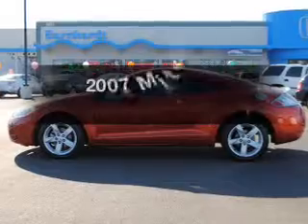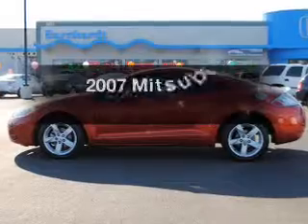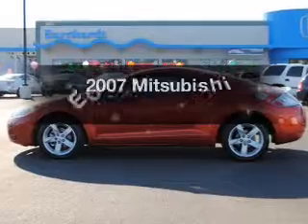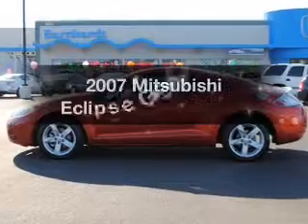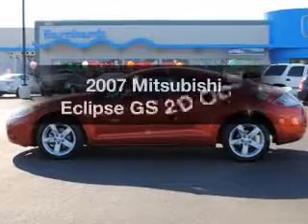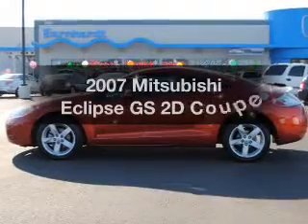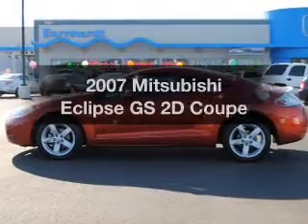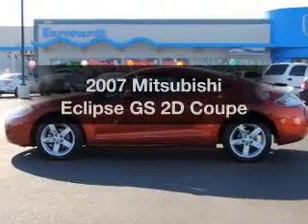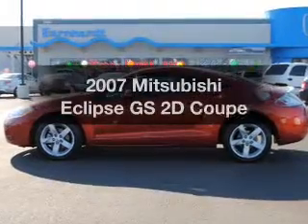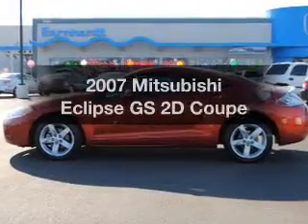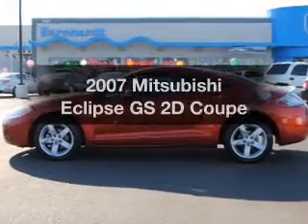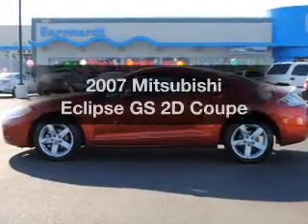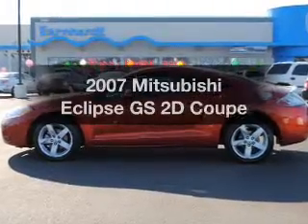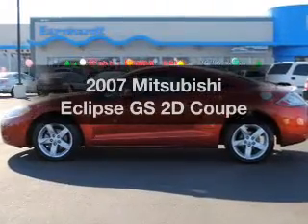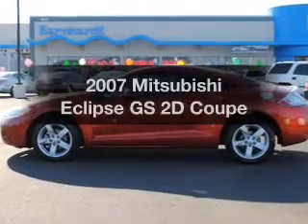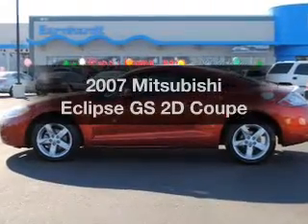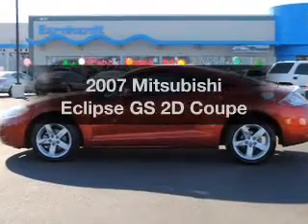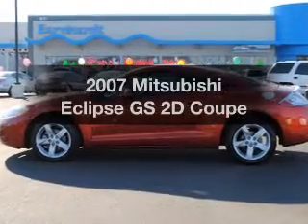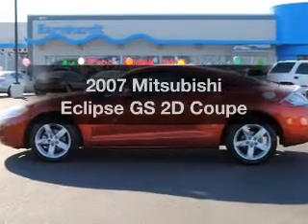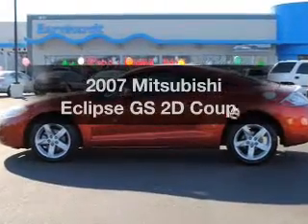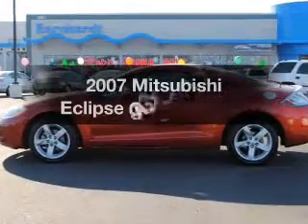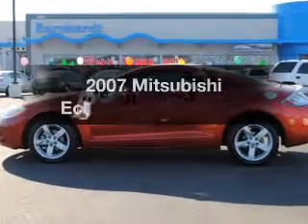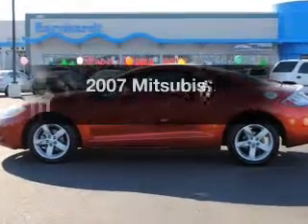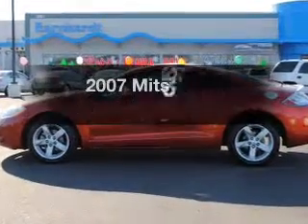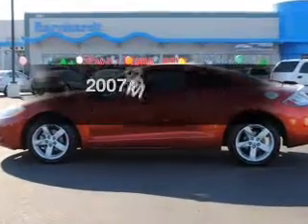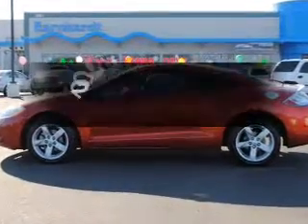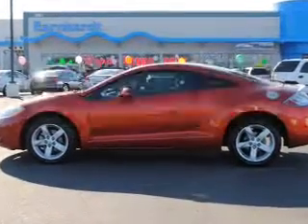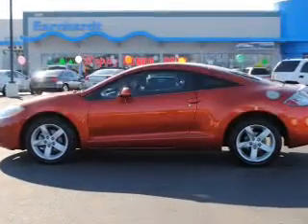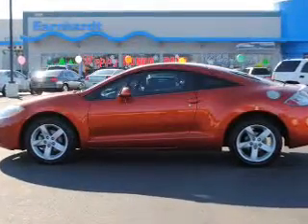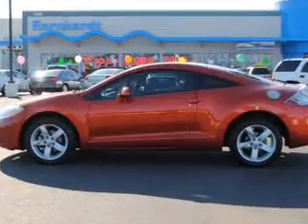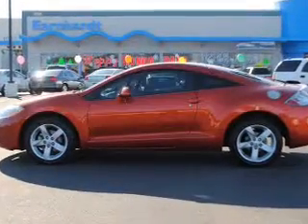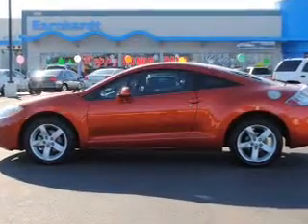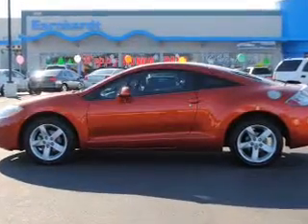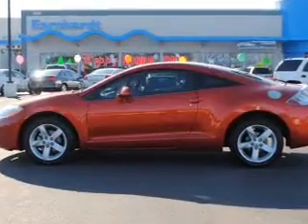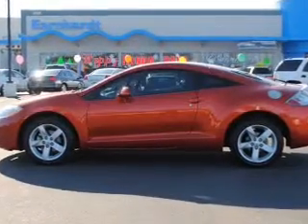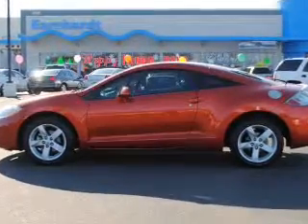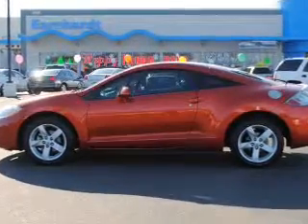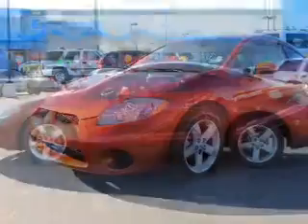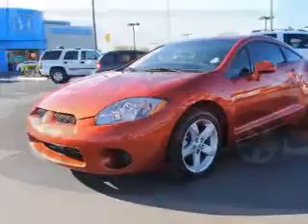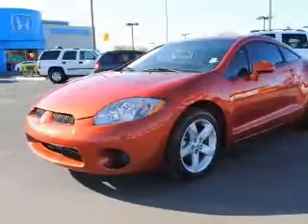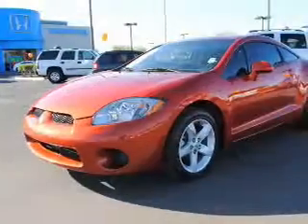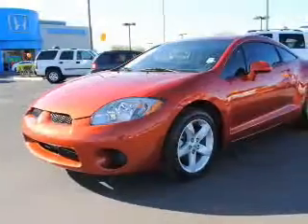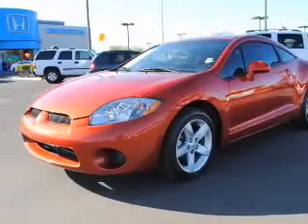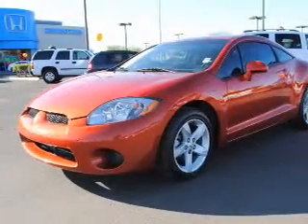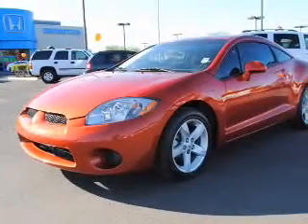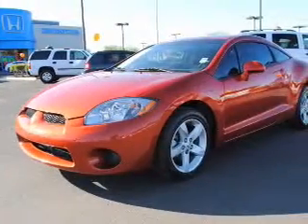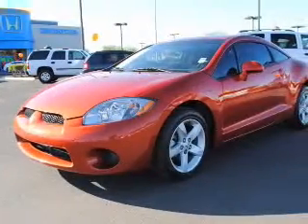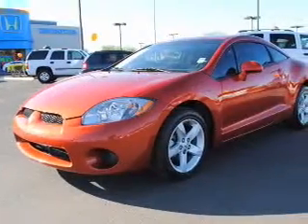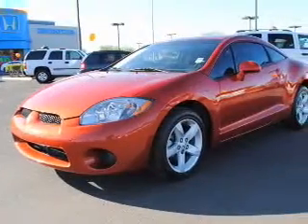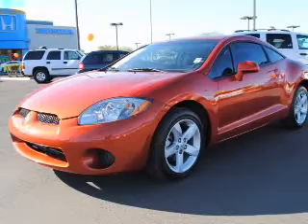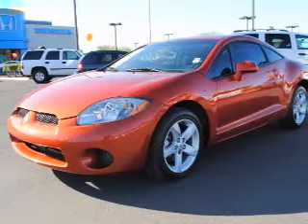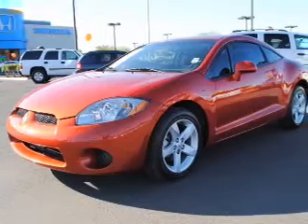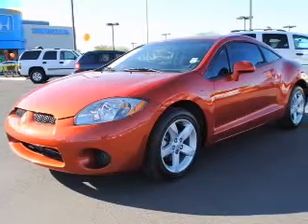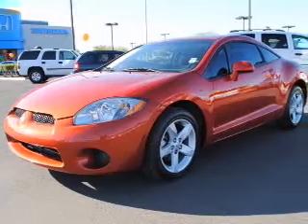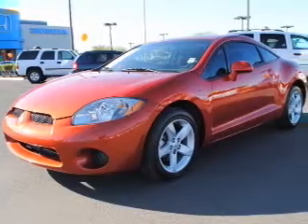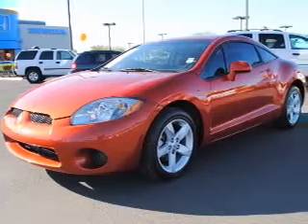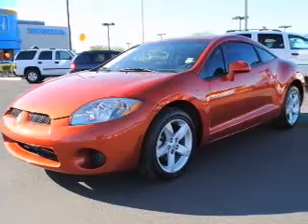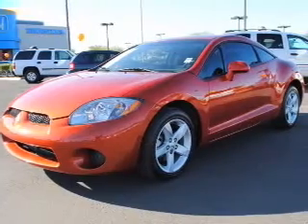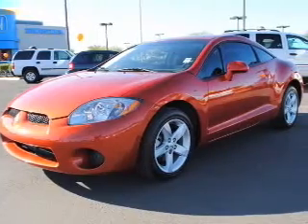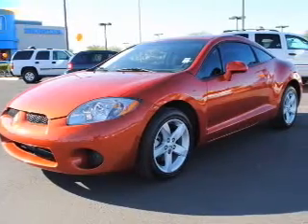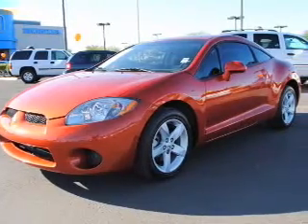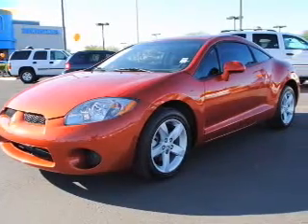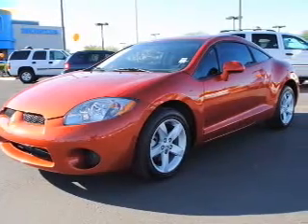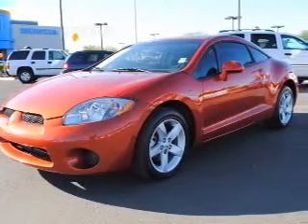Introducing the 2007 Mitsubishi Eclipse. Travel the roads in style and comfort in this great vehicle.